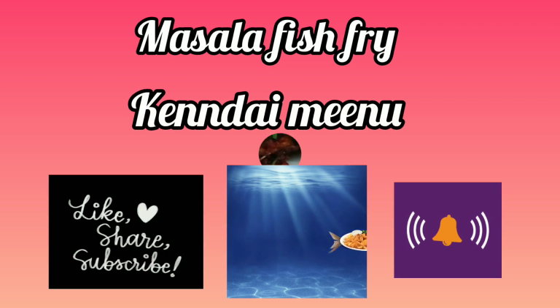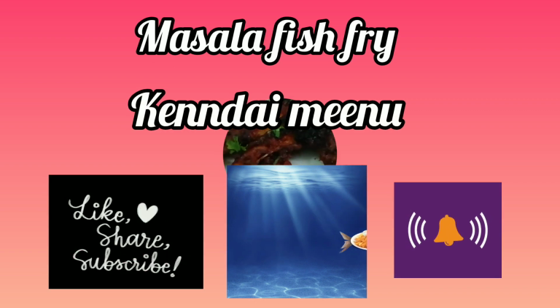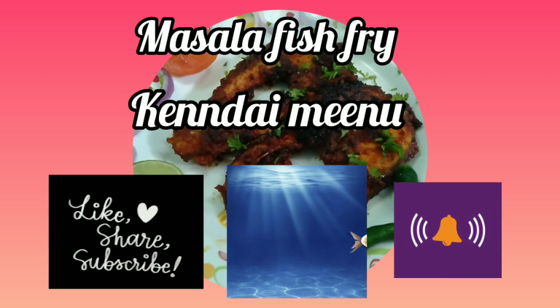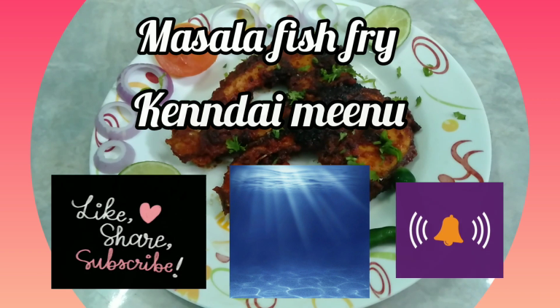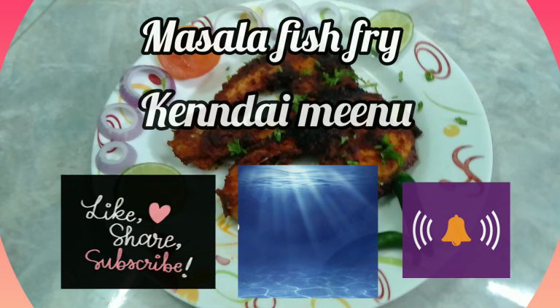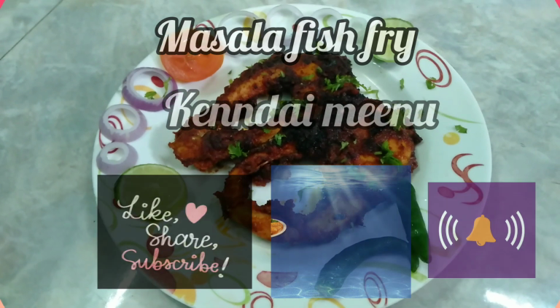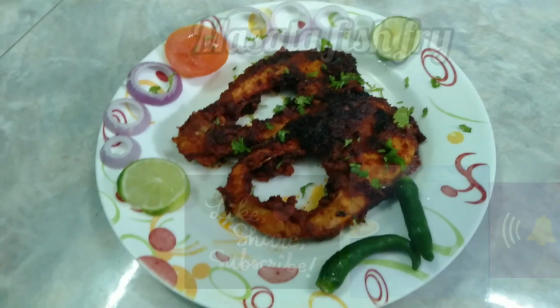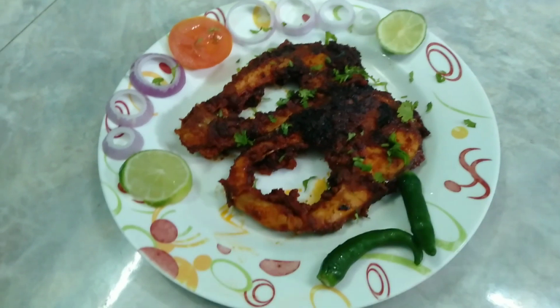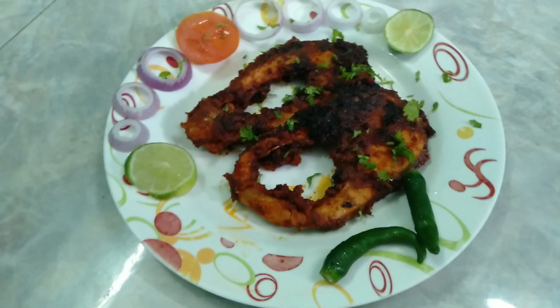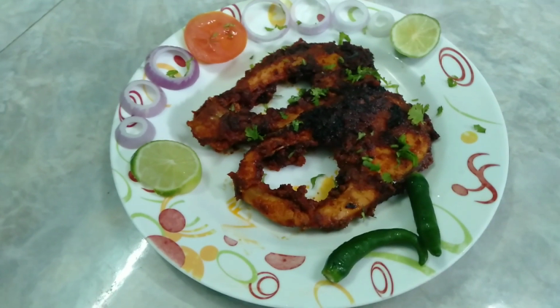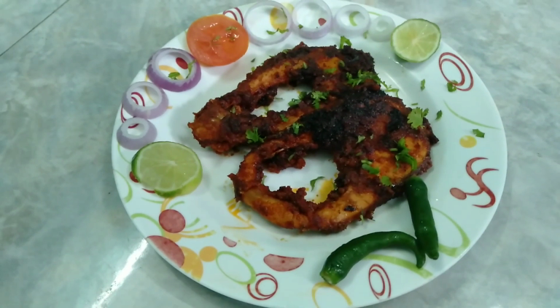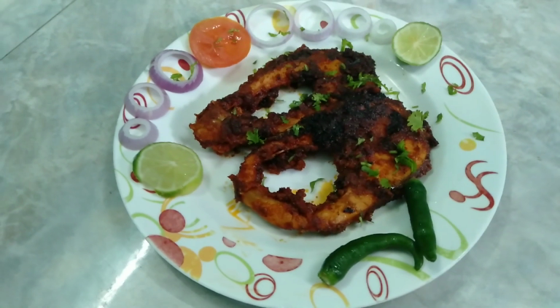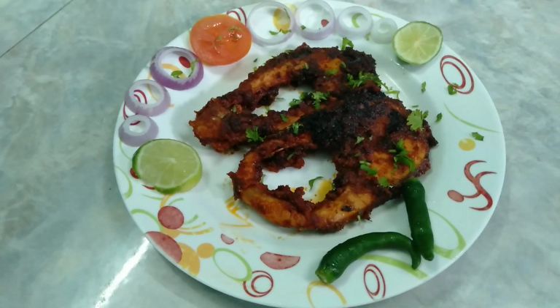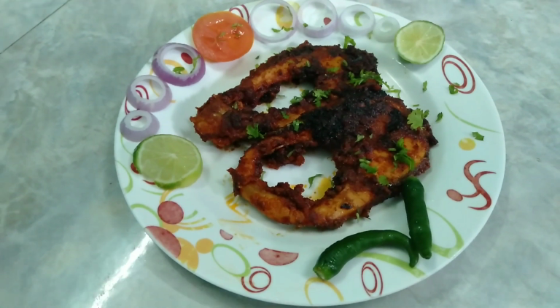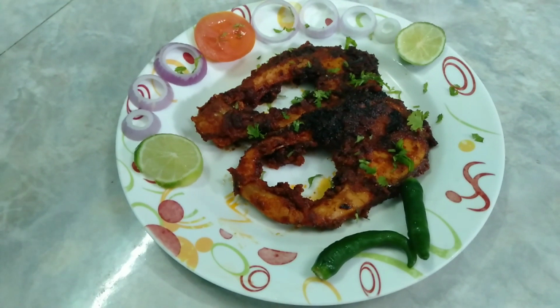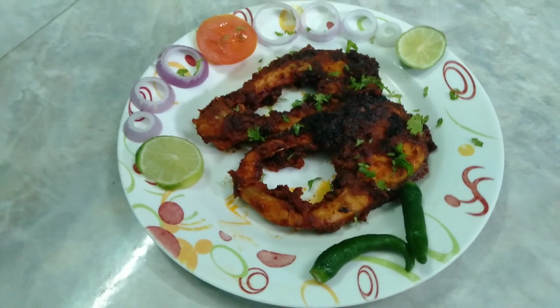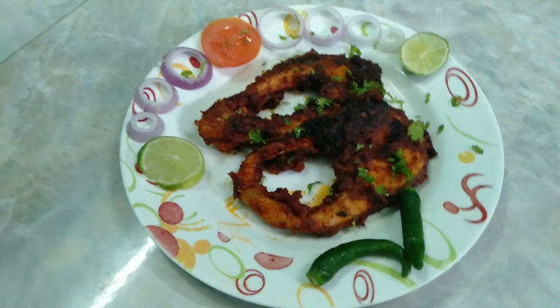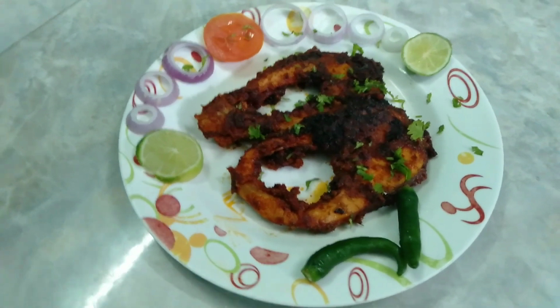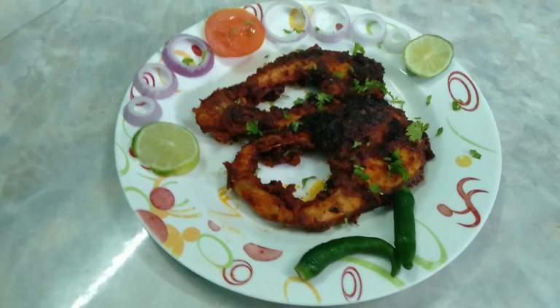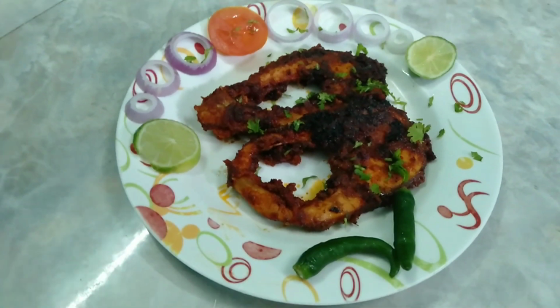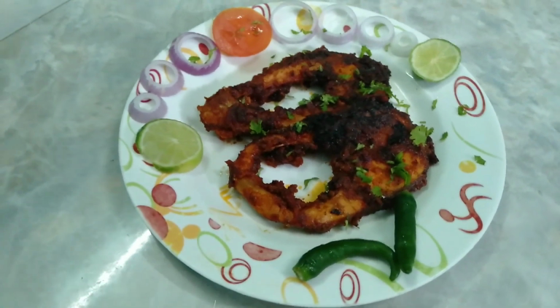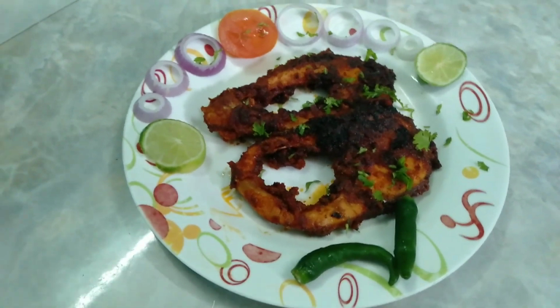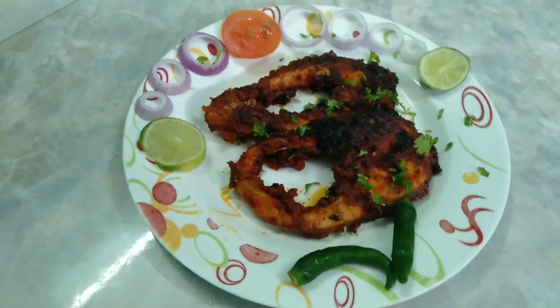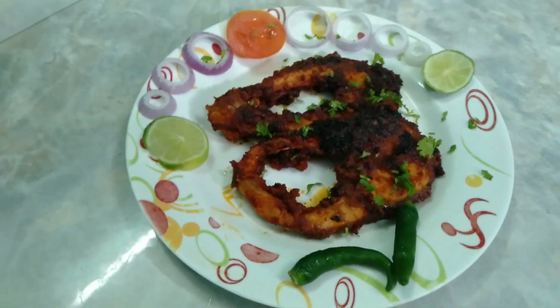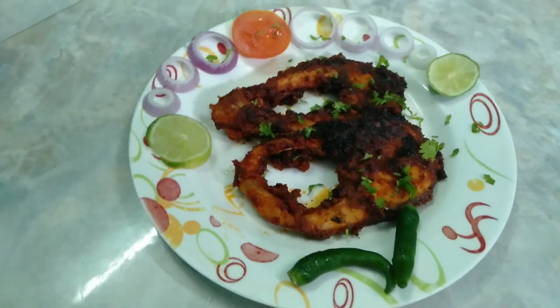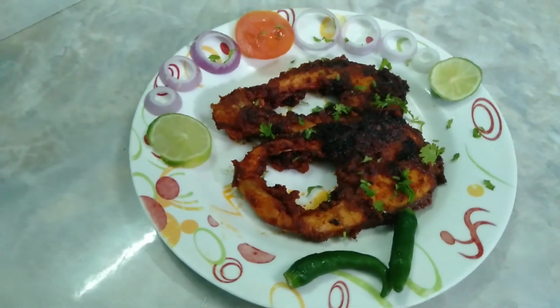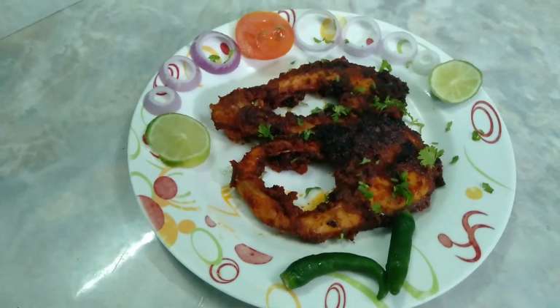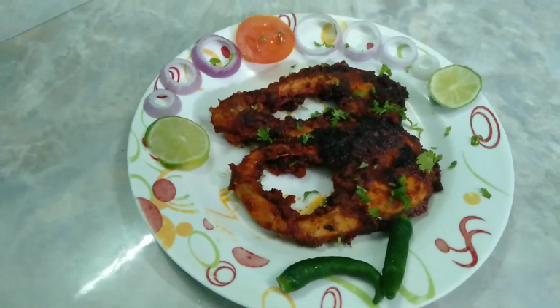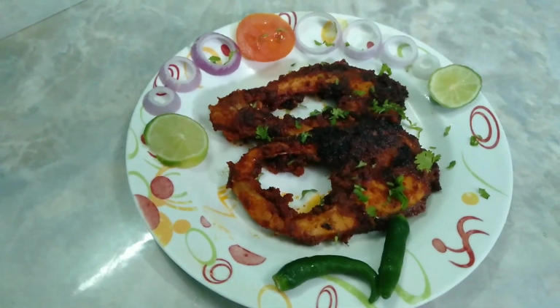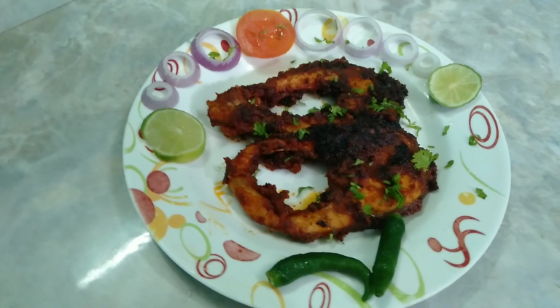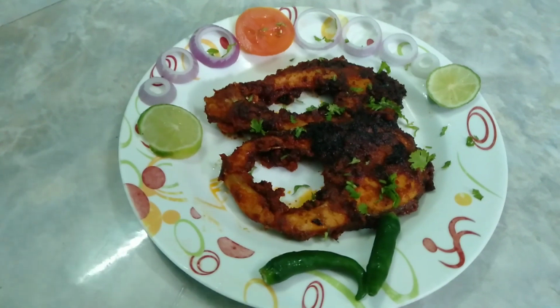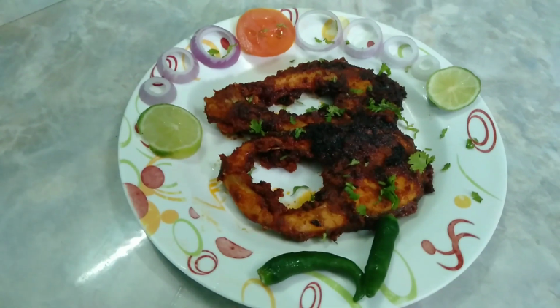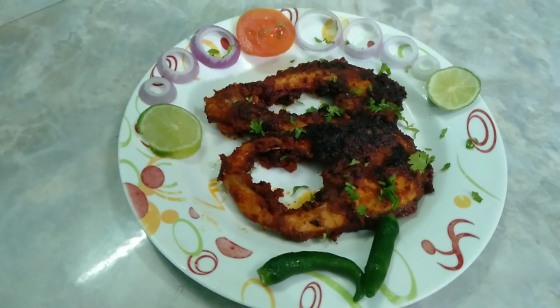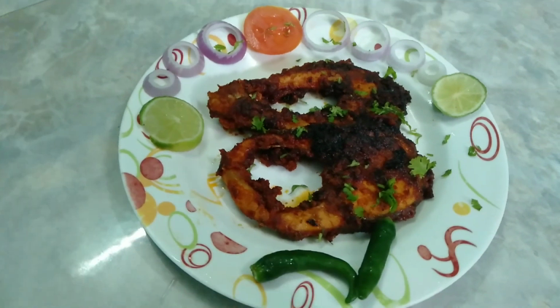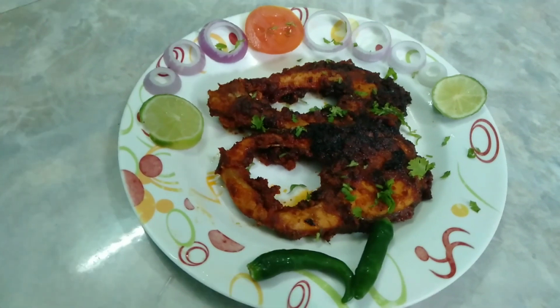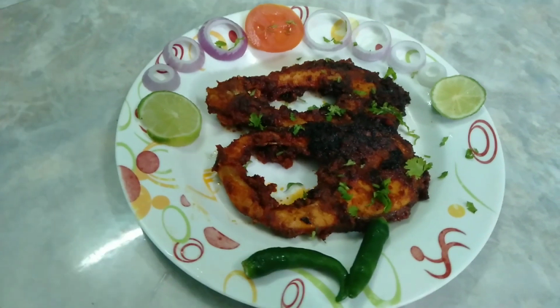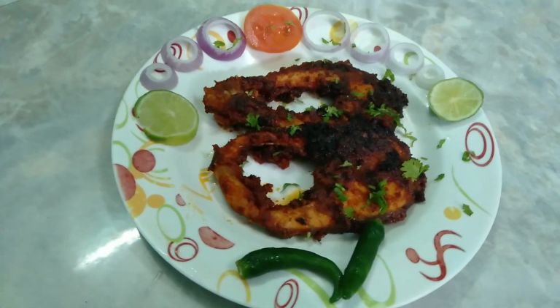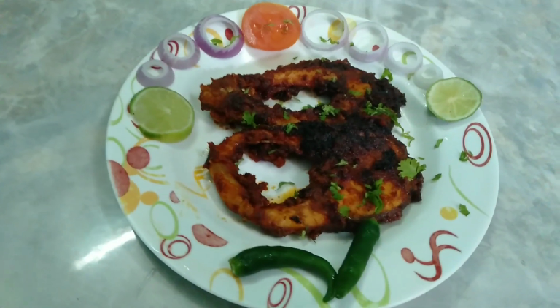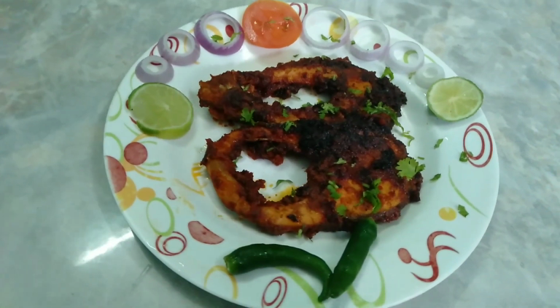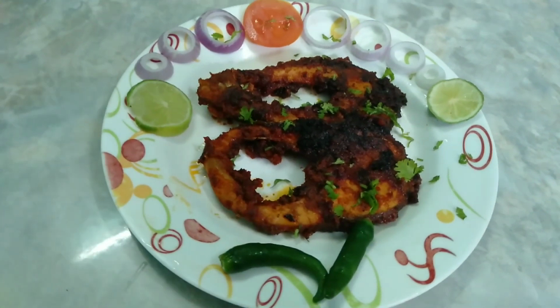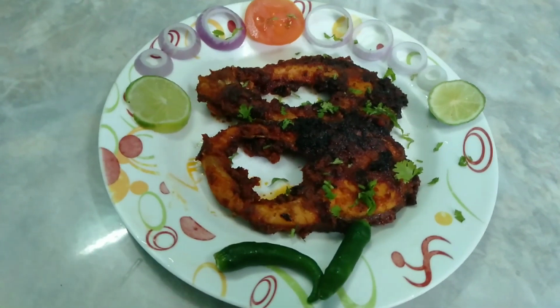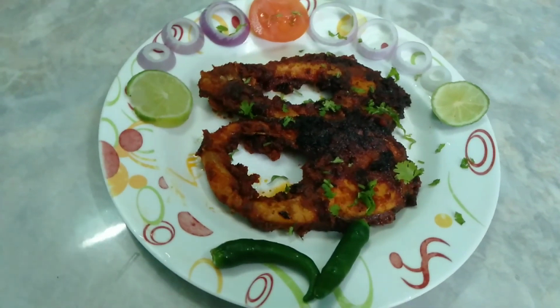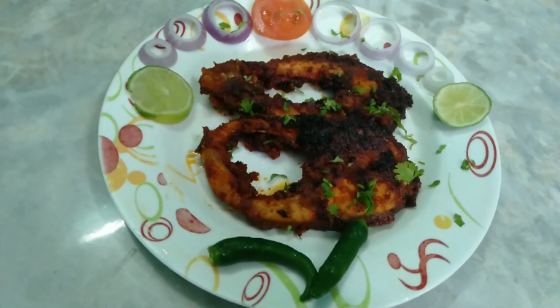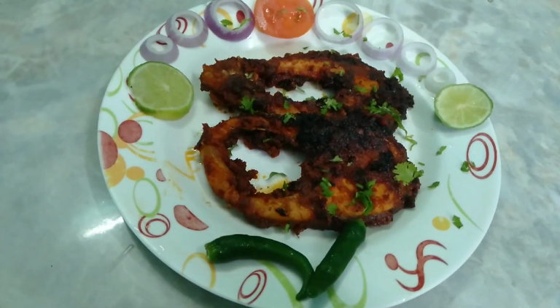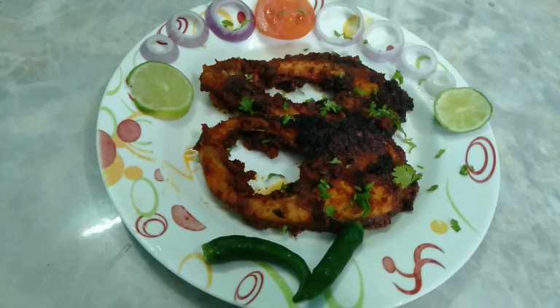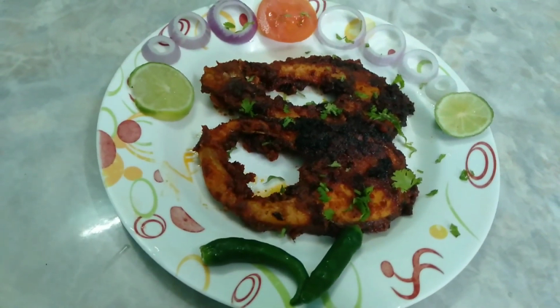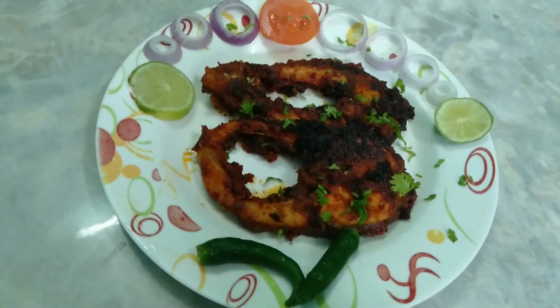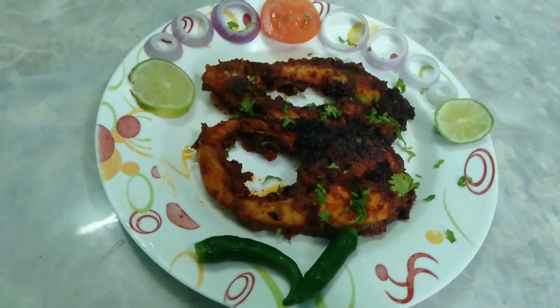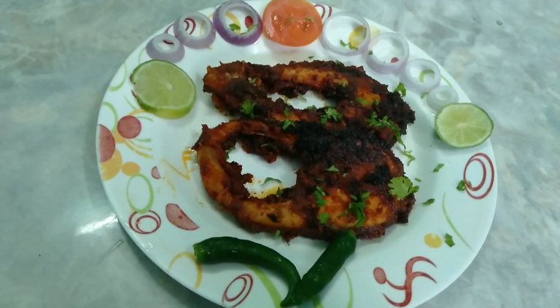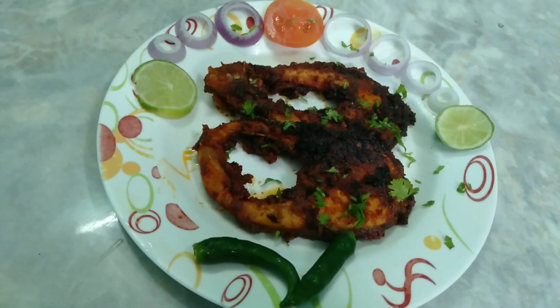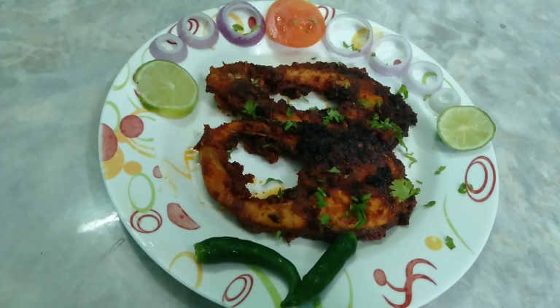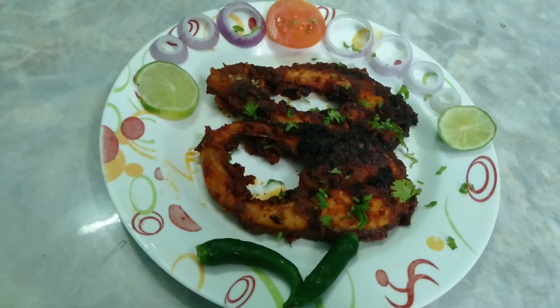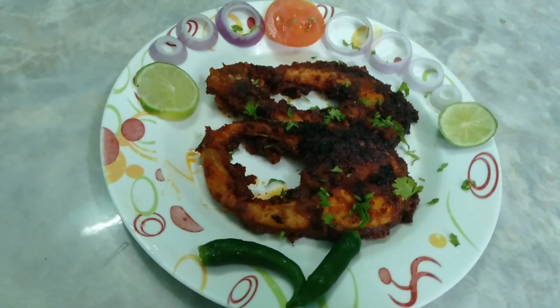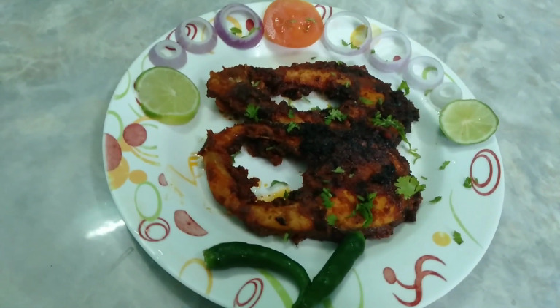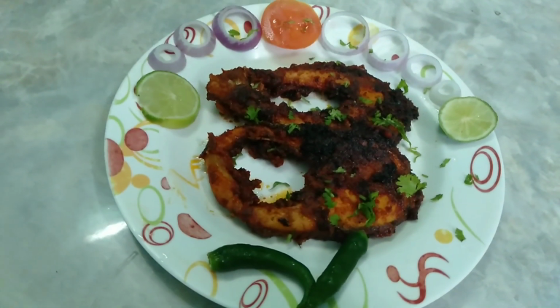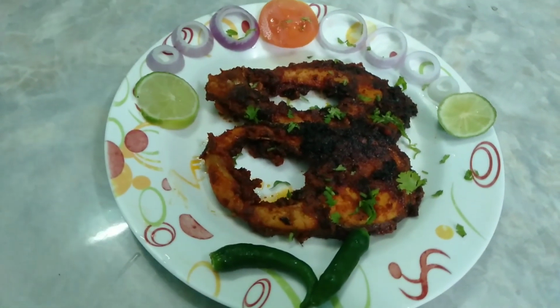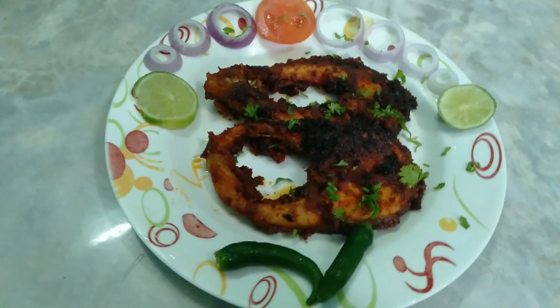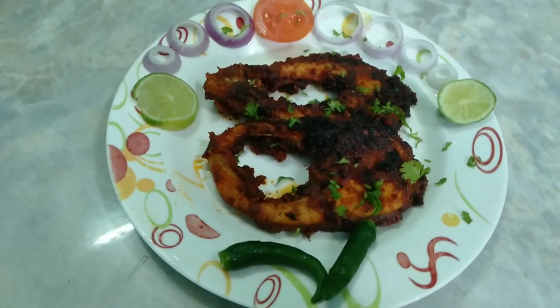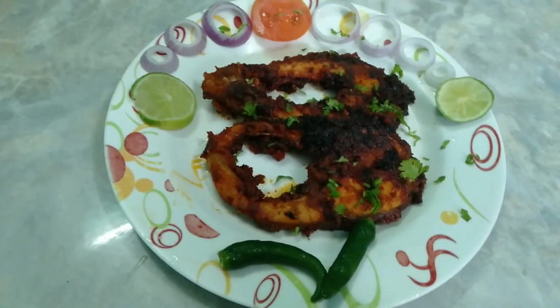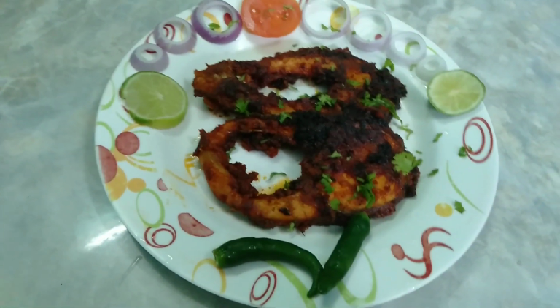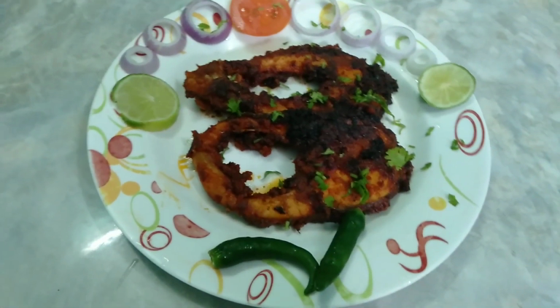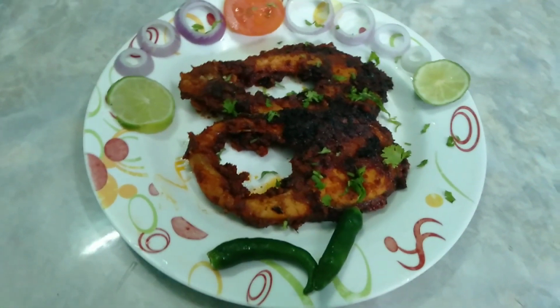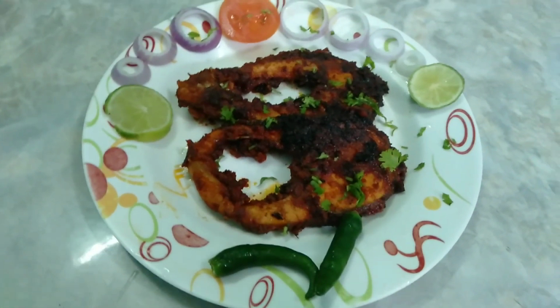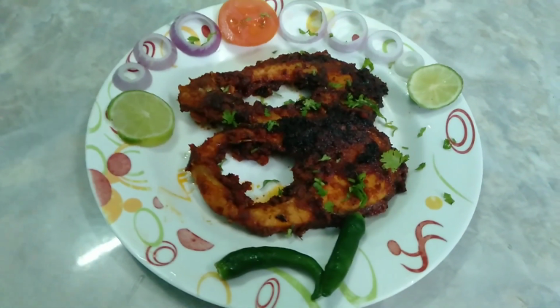Hi friends, Assalamualaikum. Welcome back to my channel. This channel is Kenda Mean Masala Fish Fry. Do you like this?